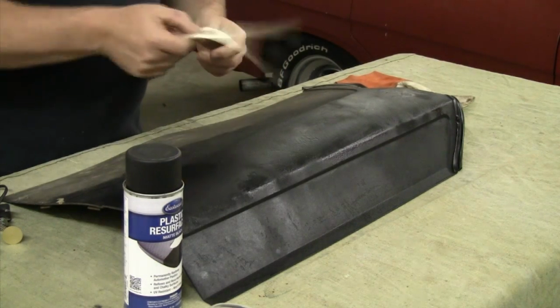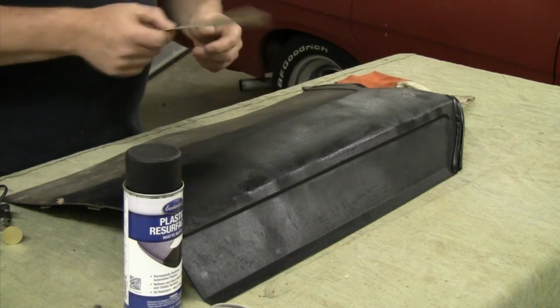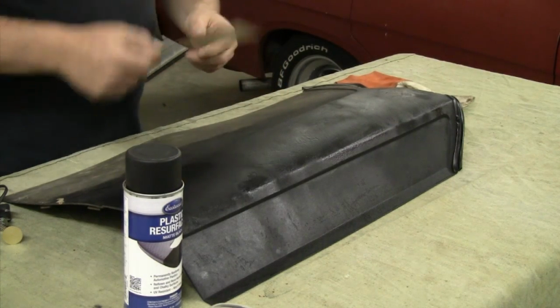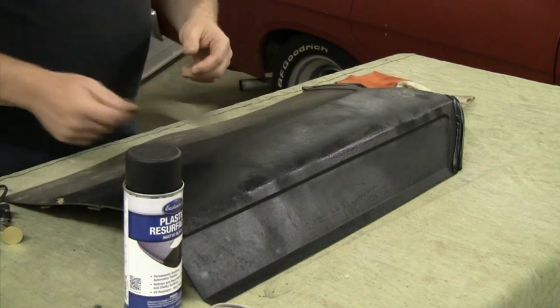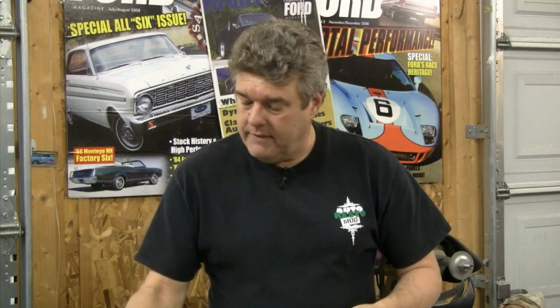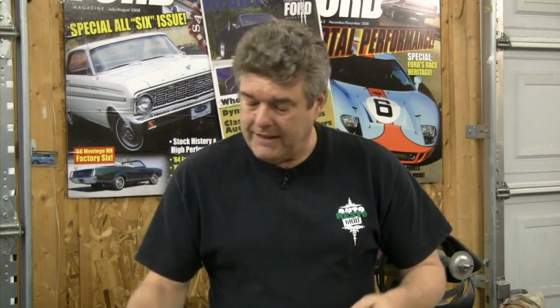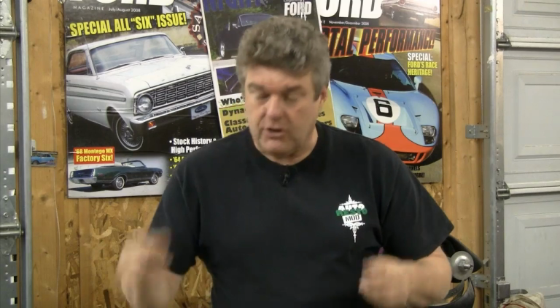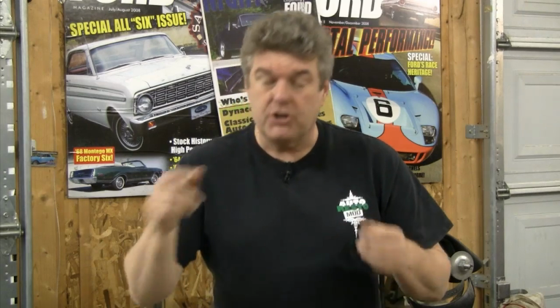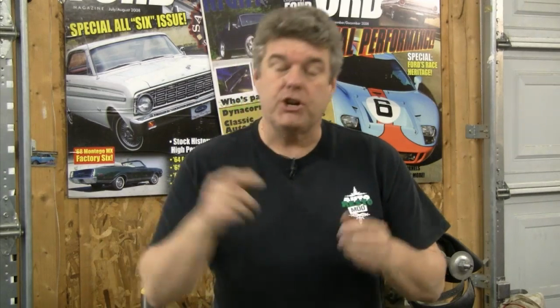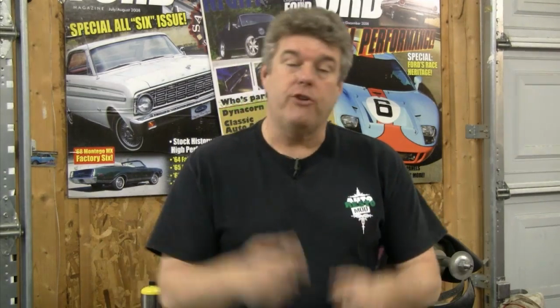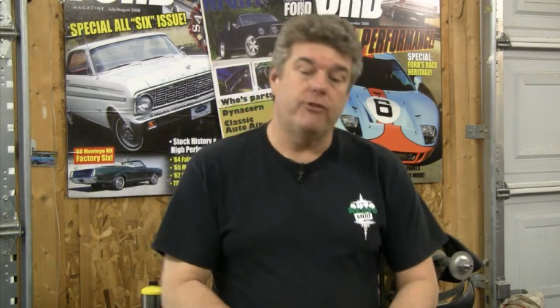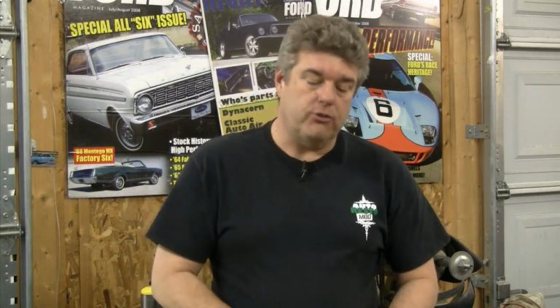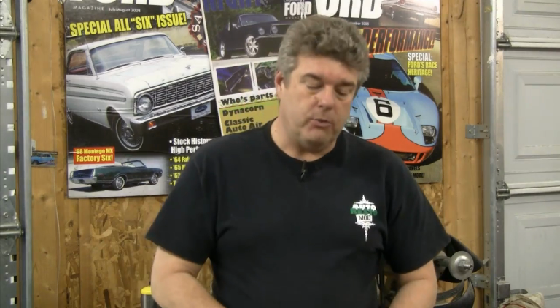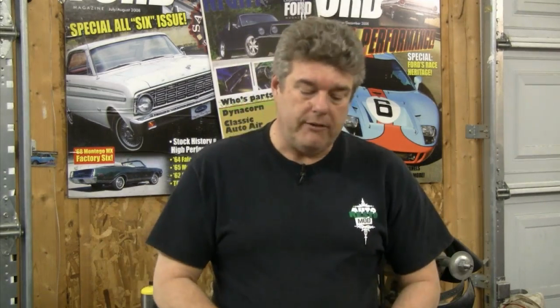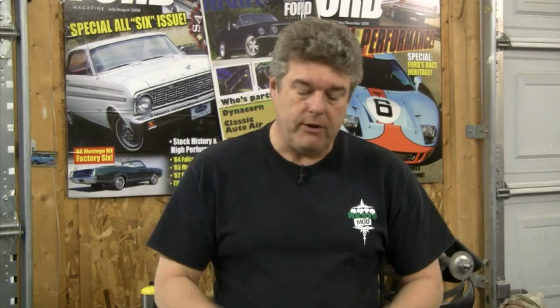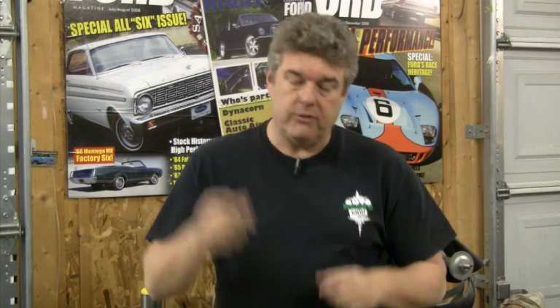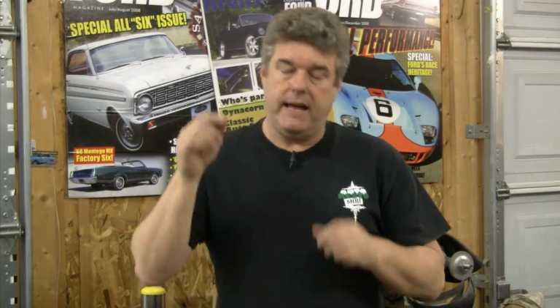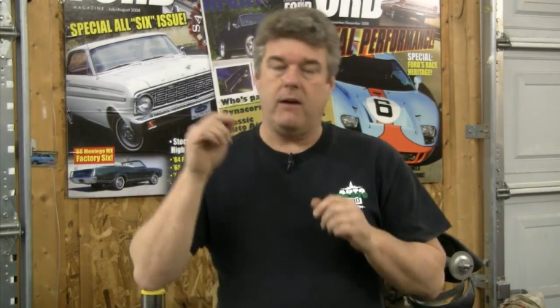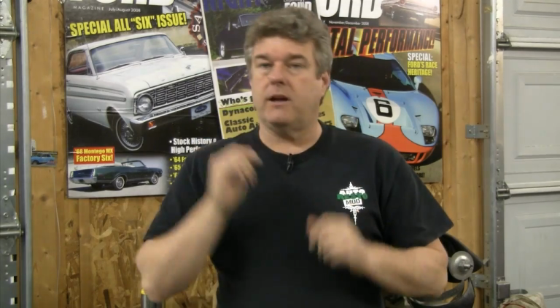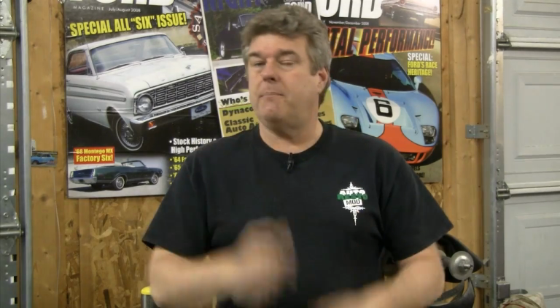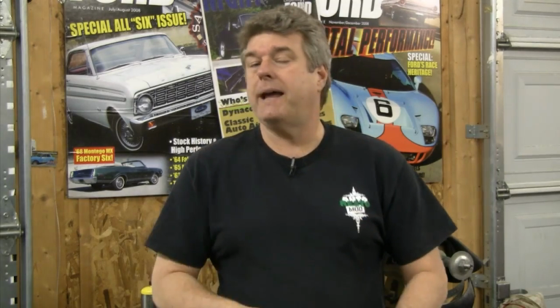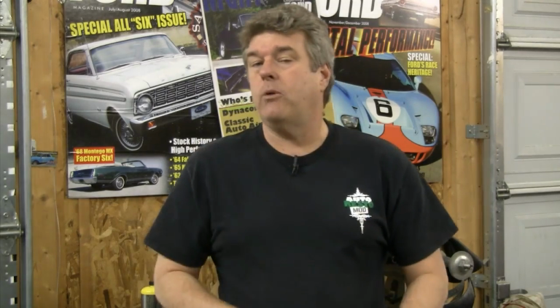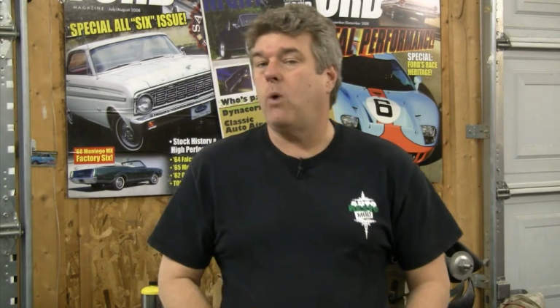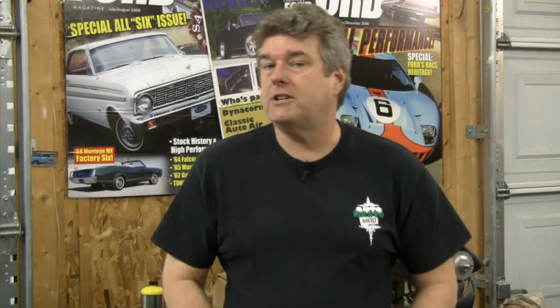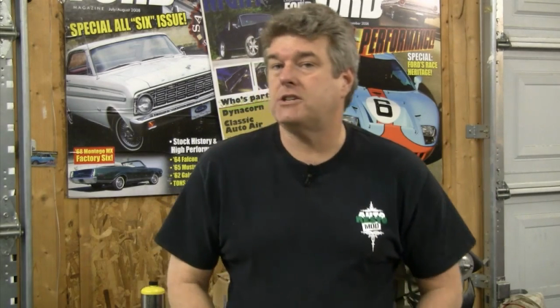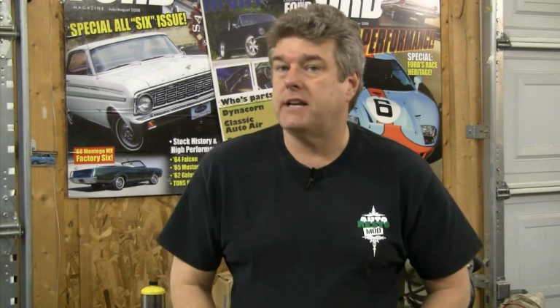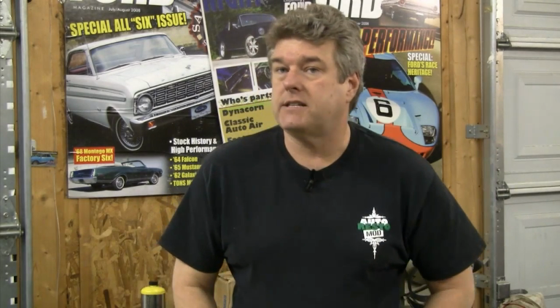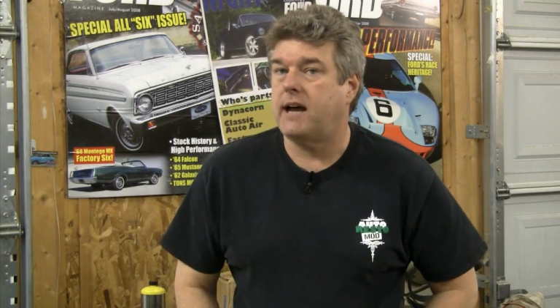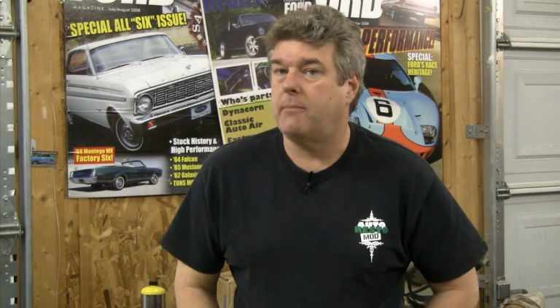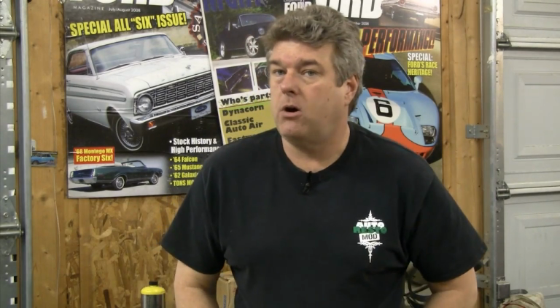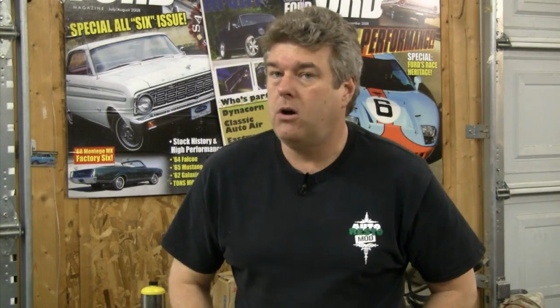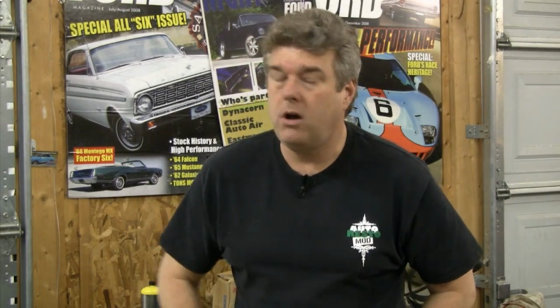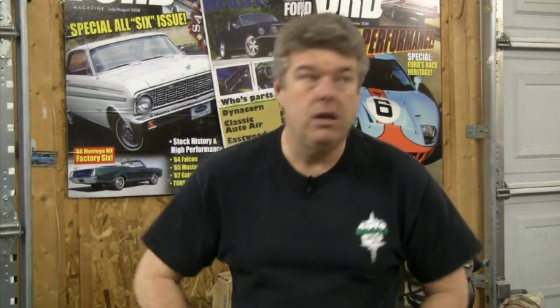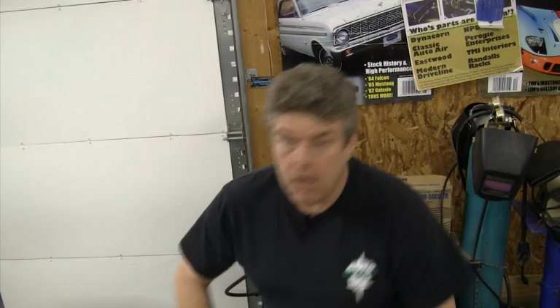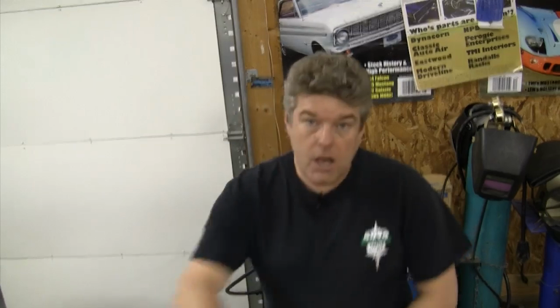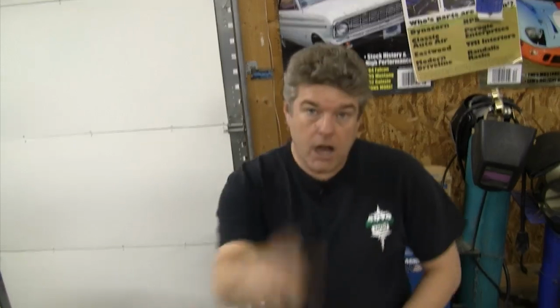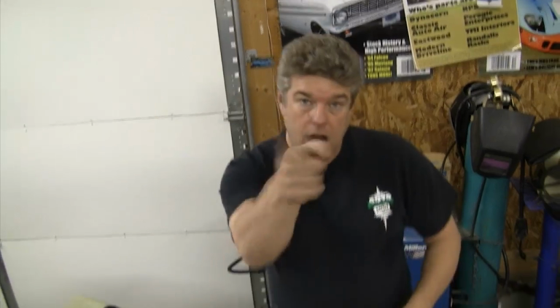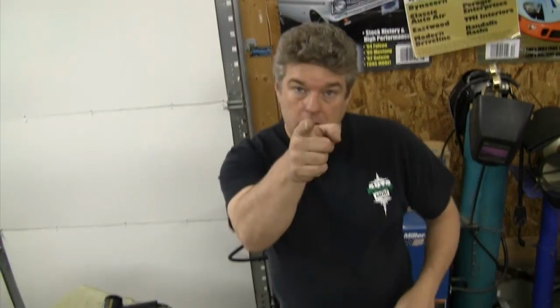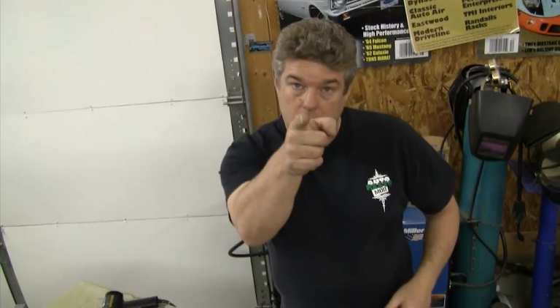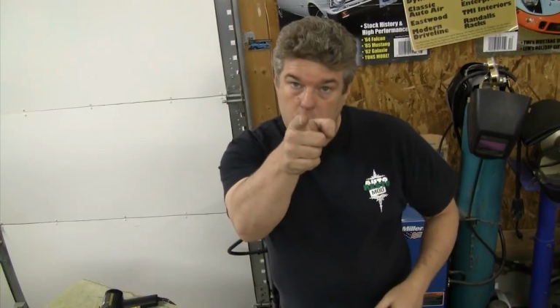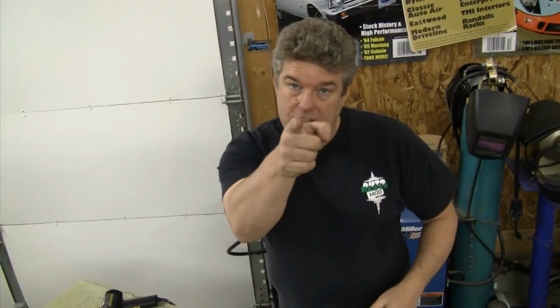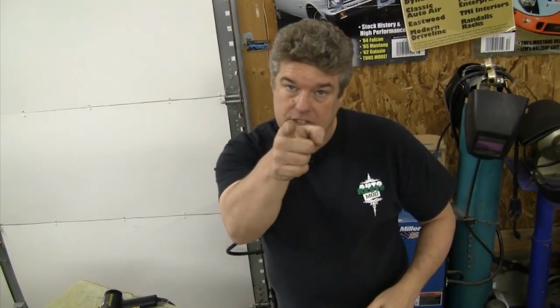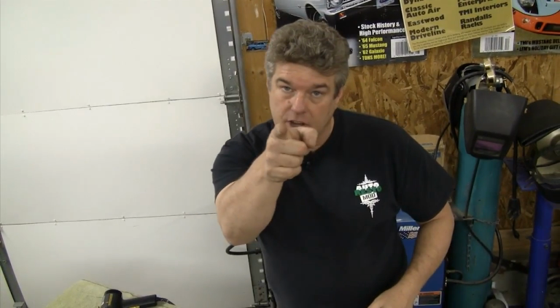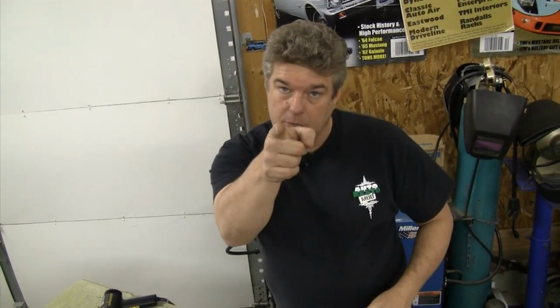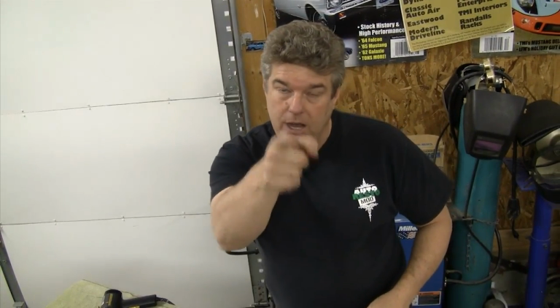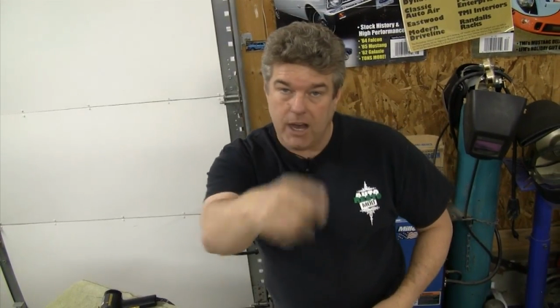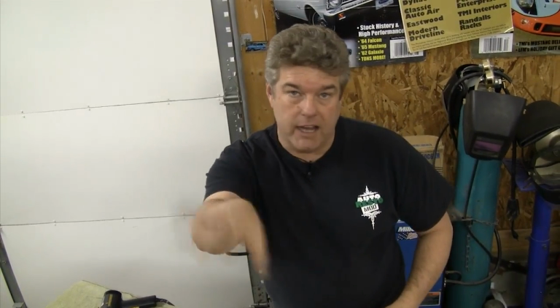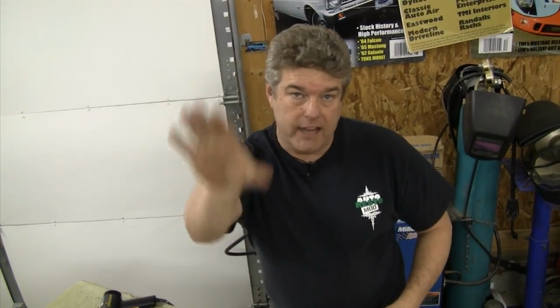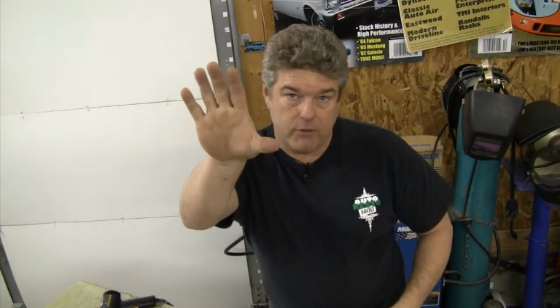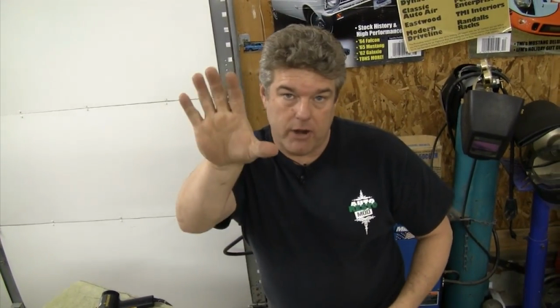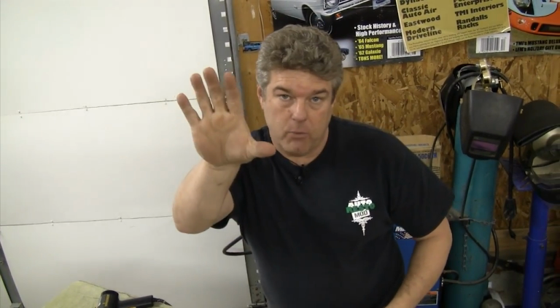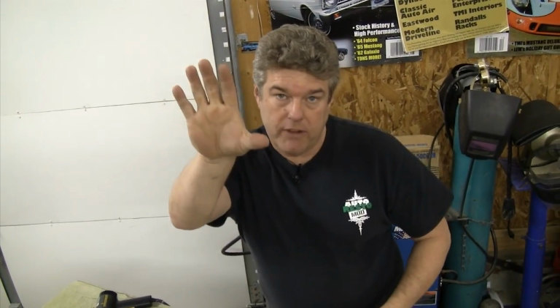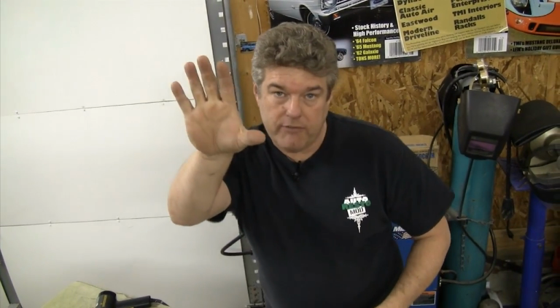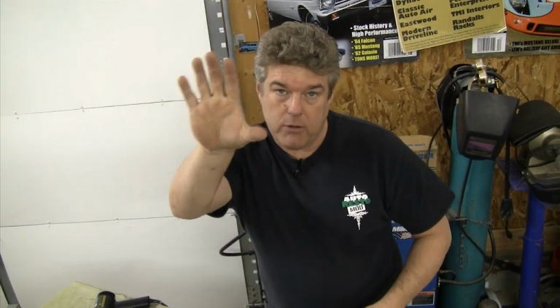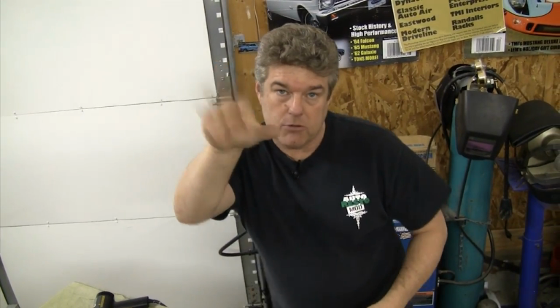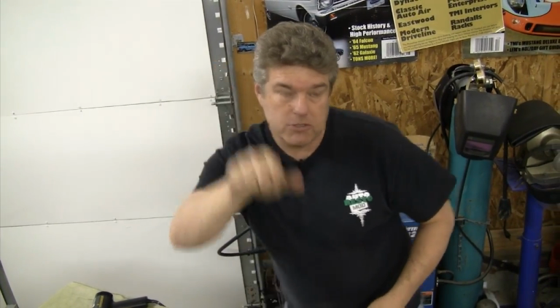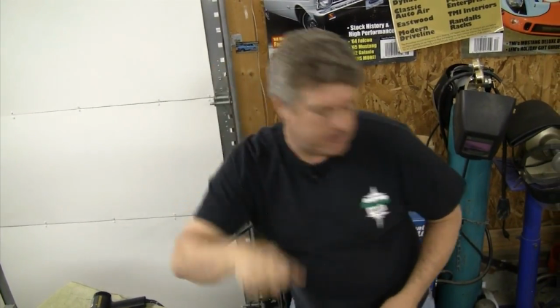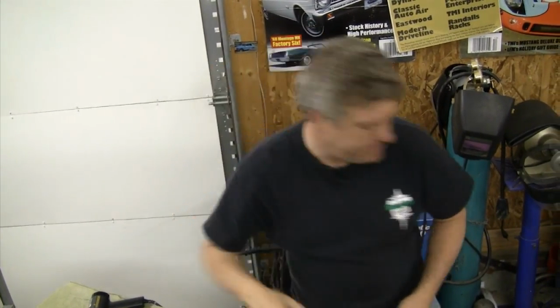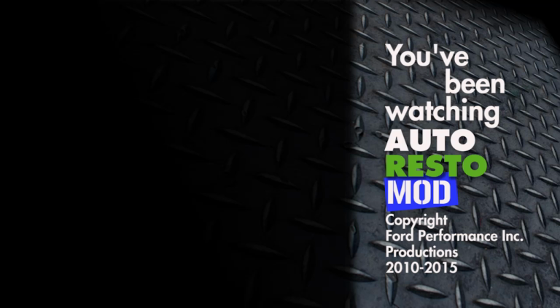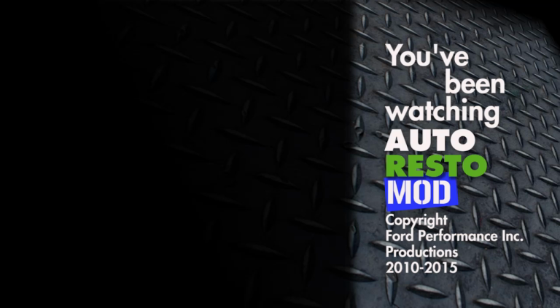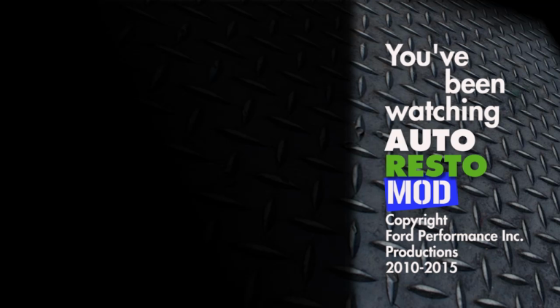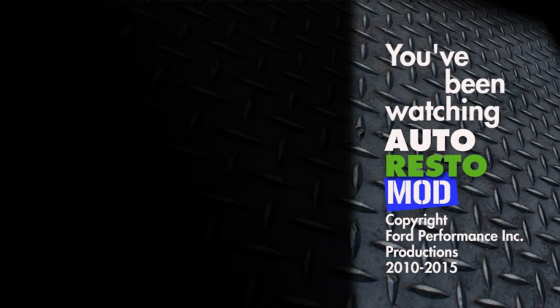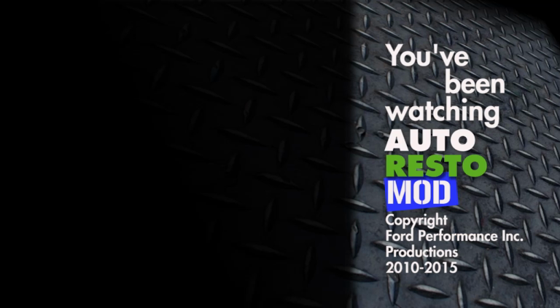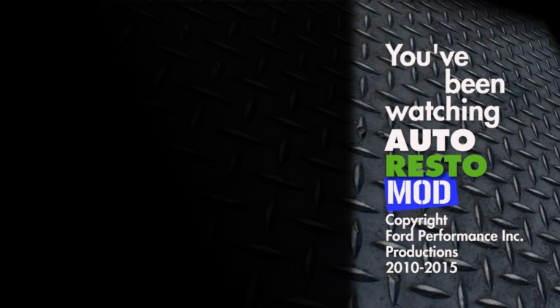That's our show for this week, folks. Come back and watch us next time on Auto Resto Mod. Have a great week, folks. Bye.